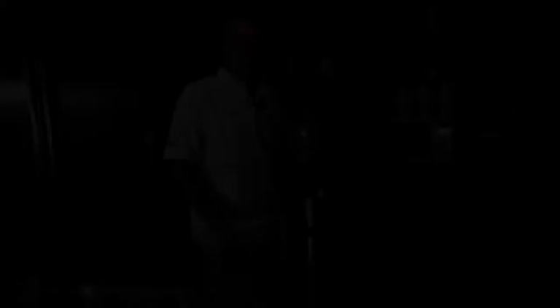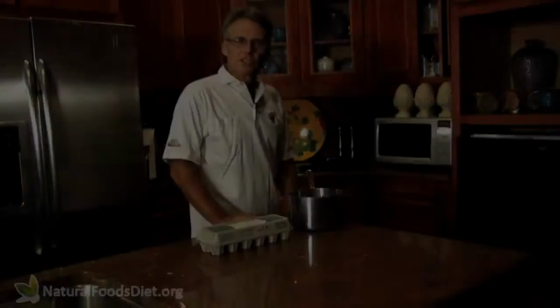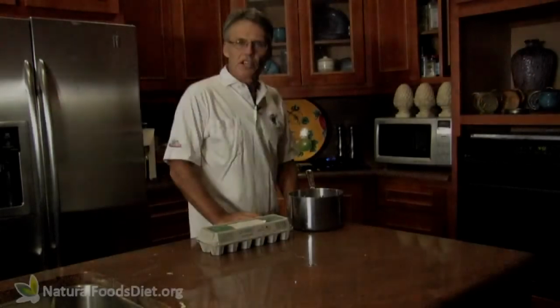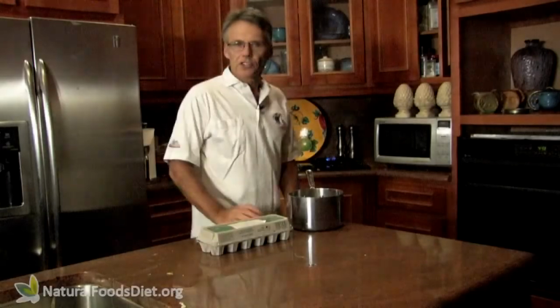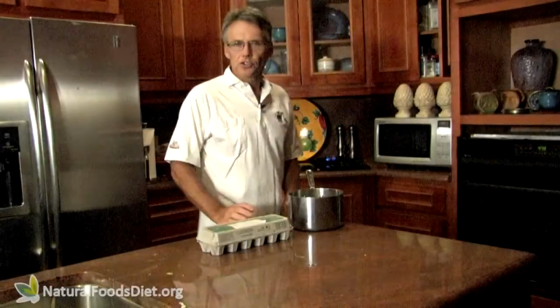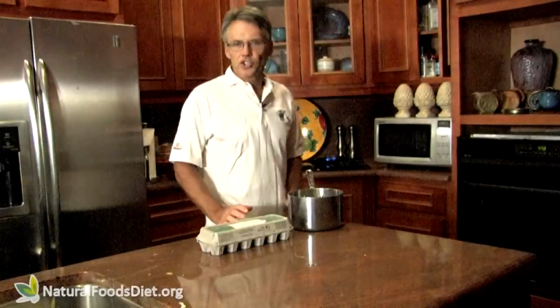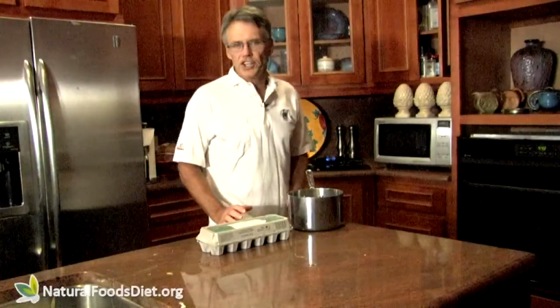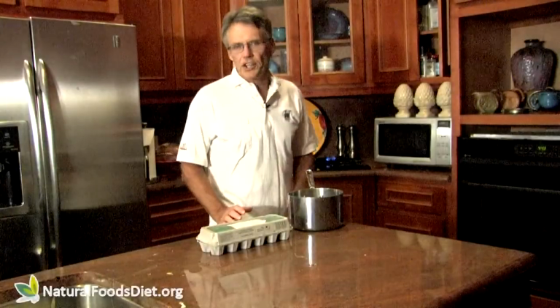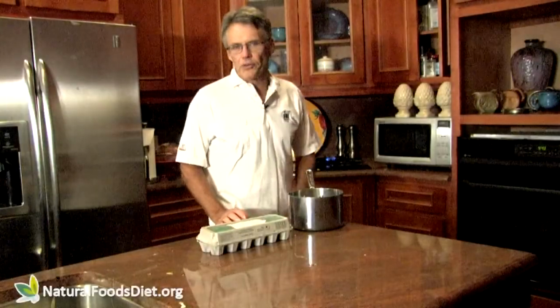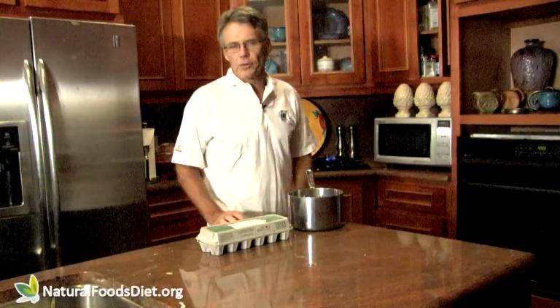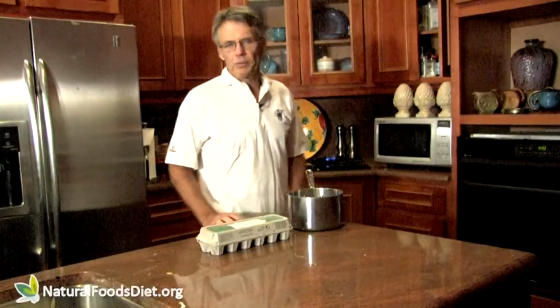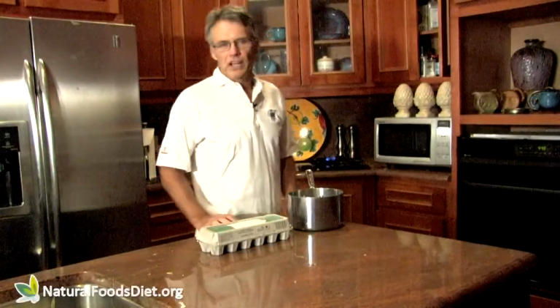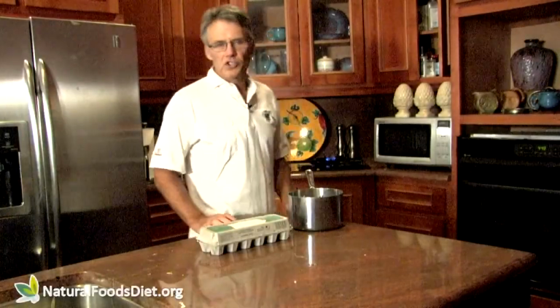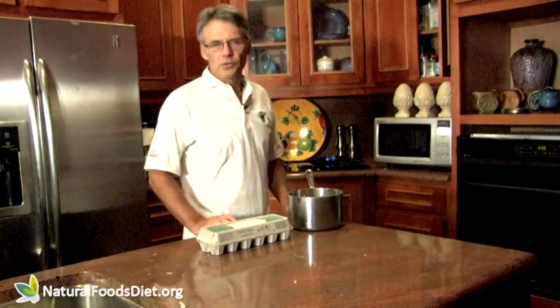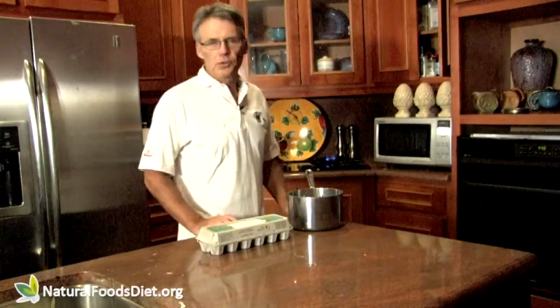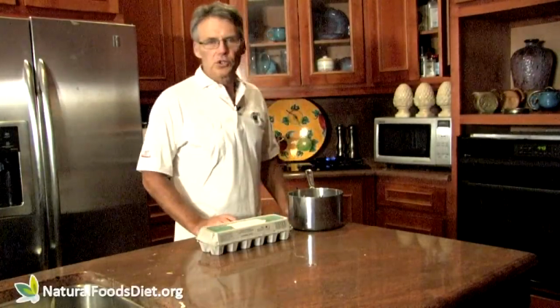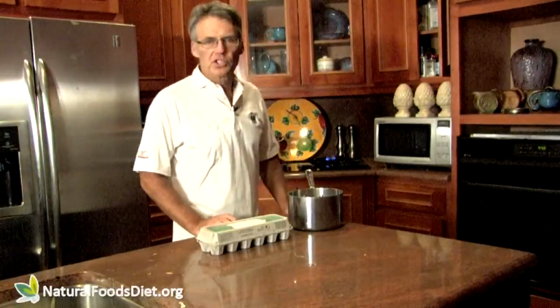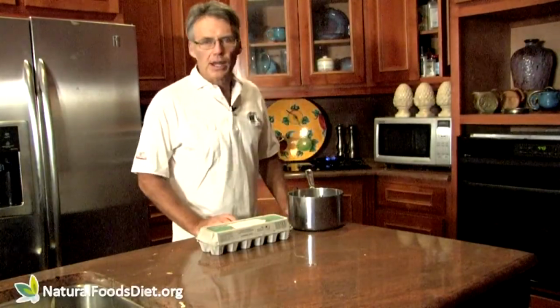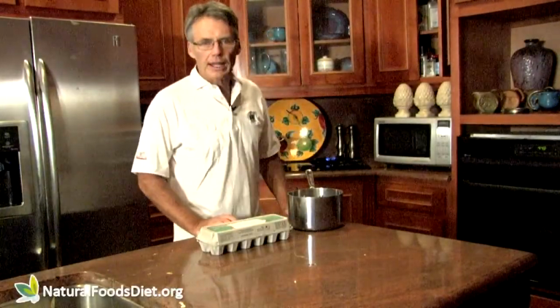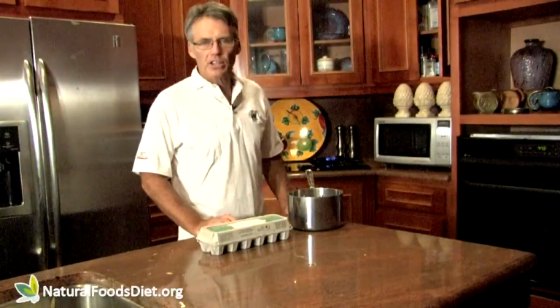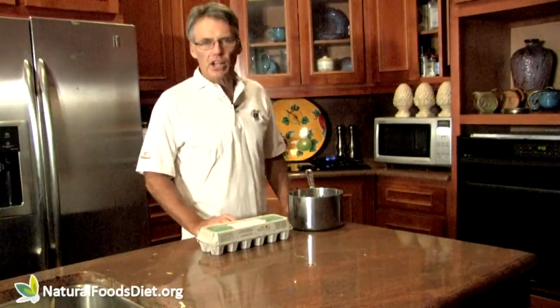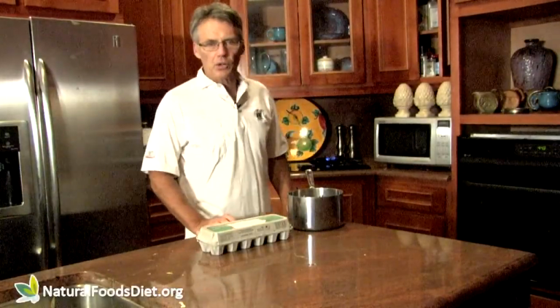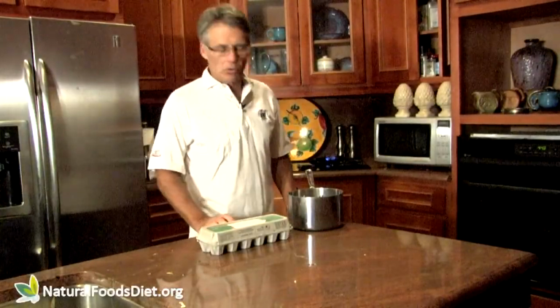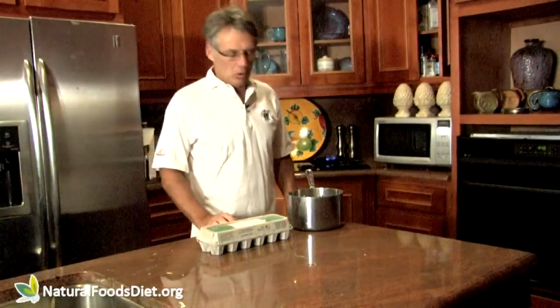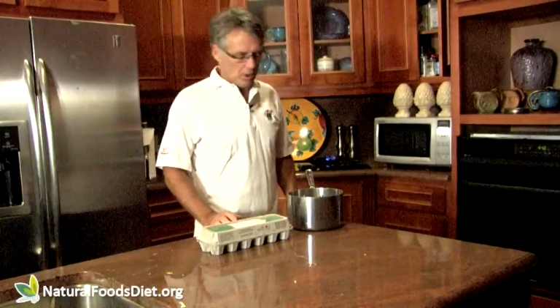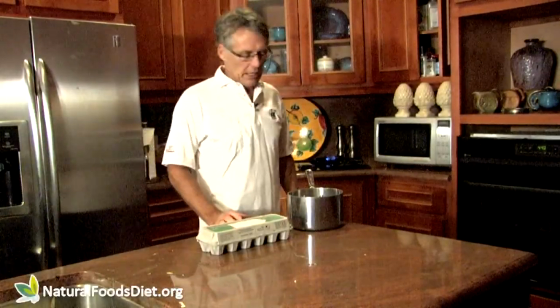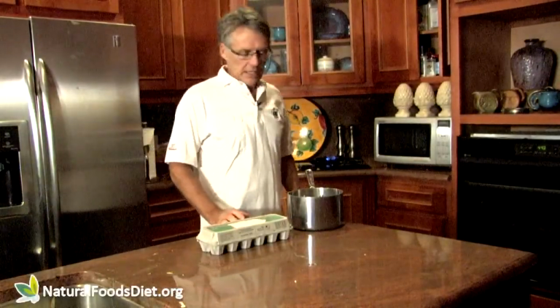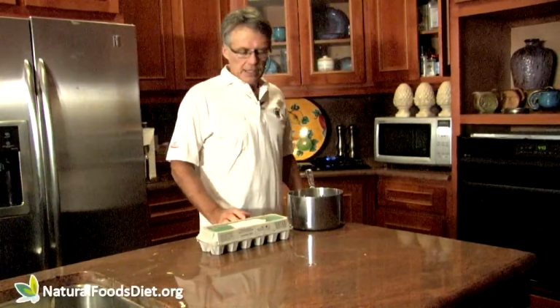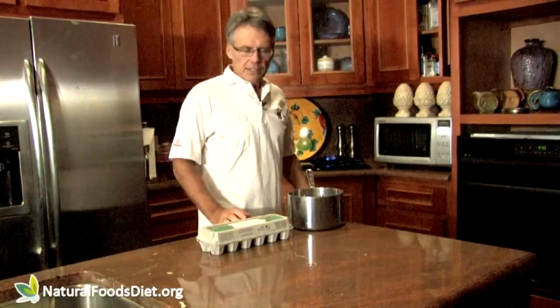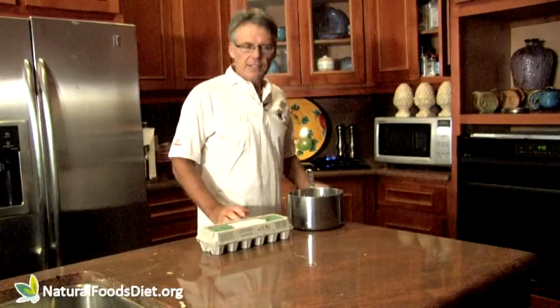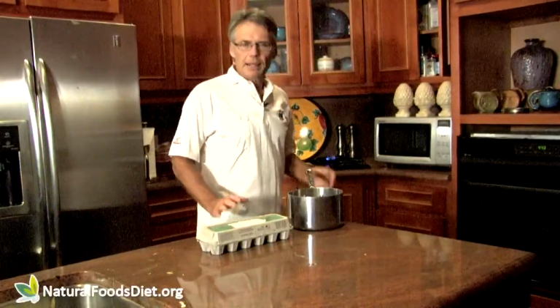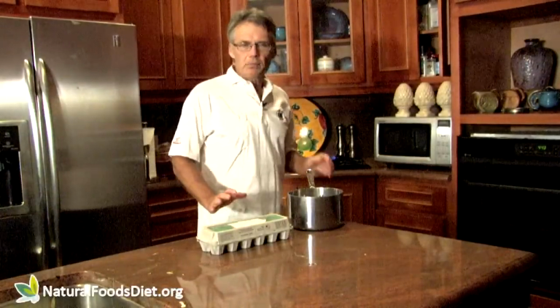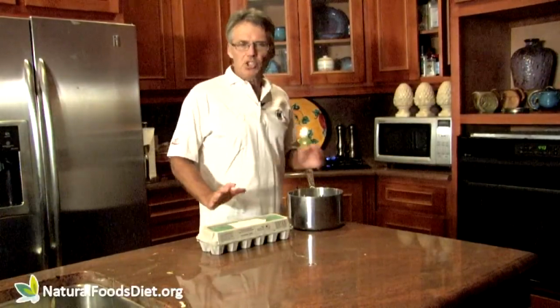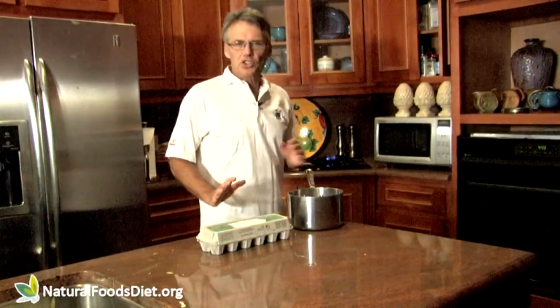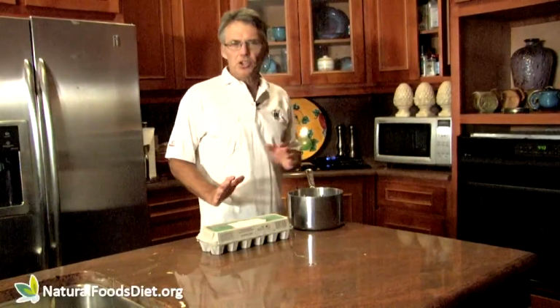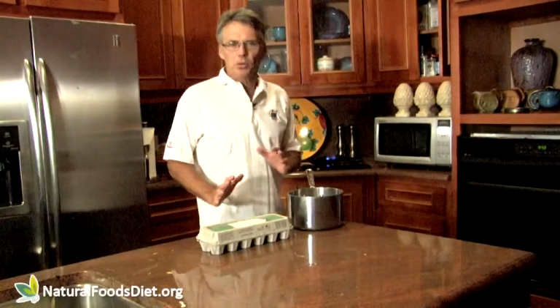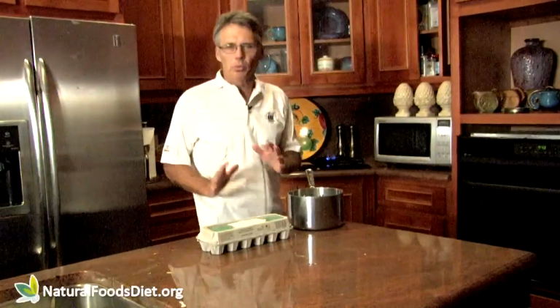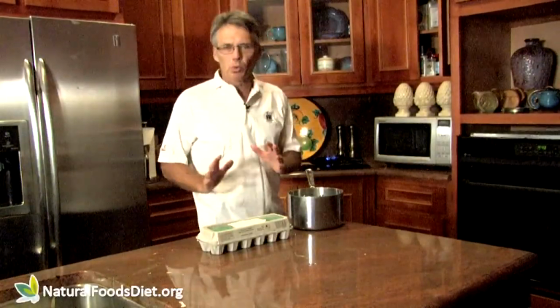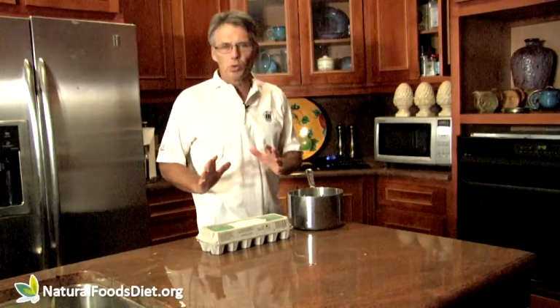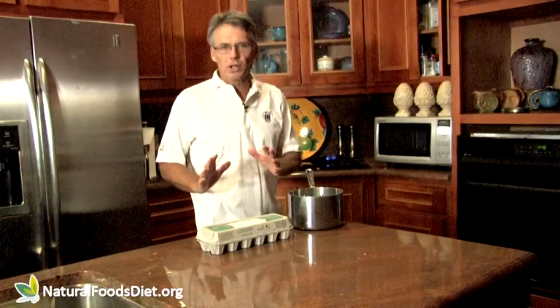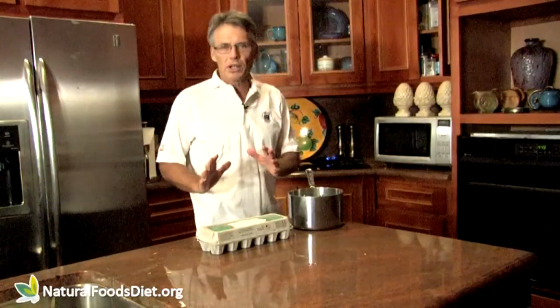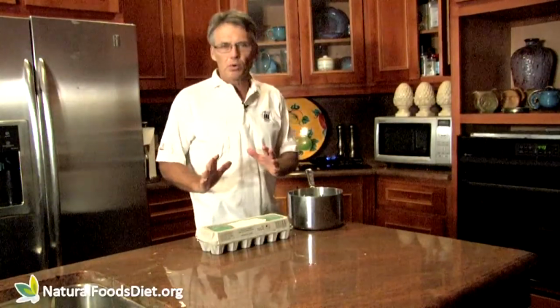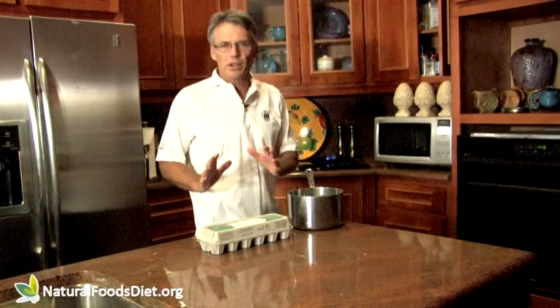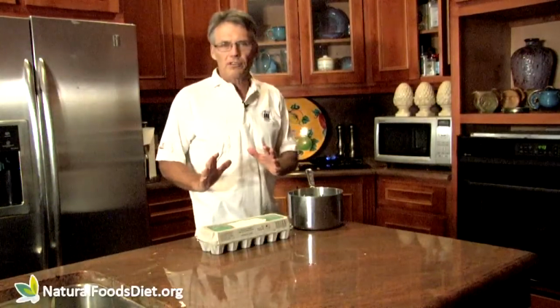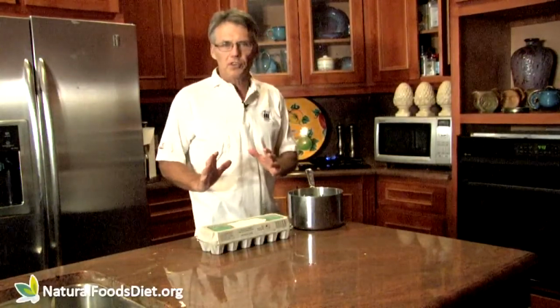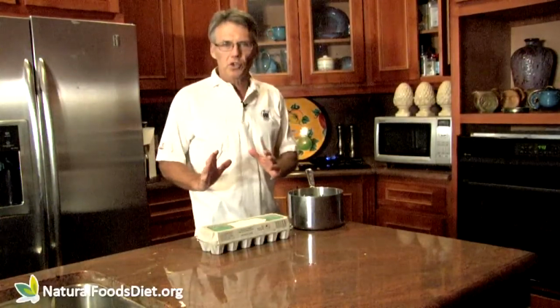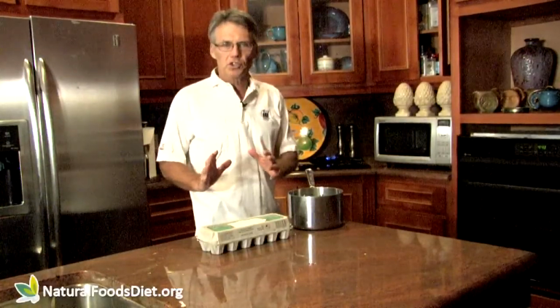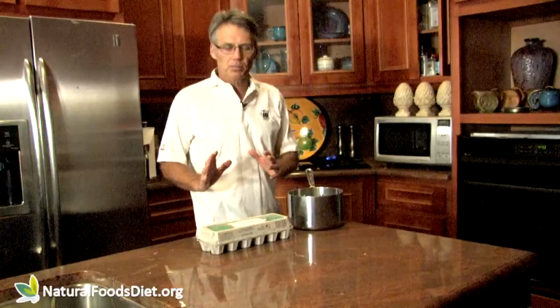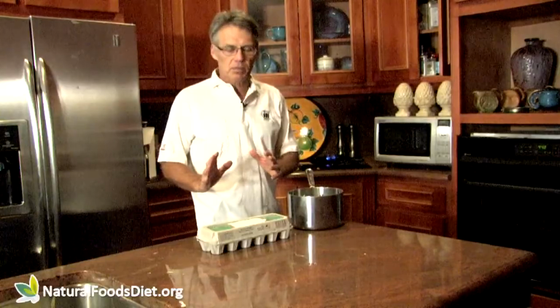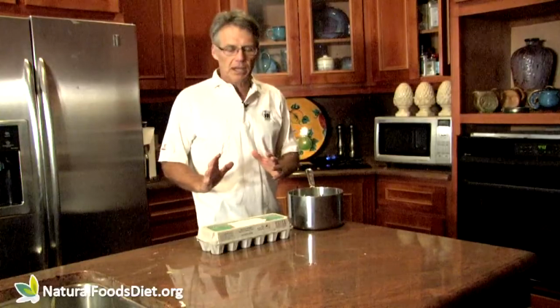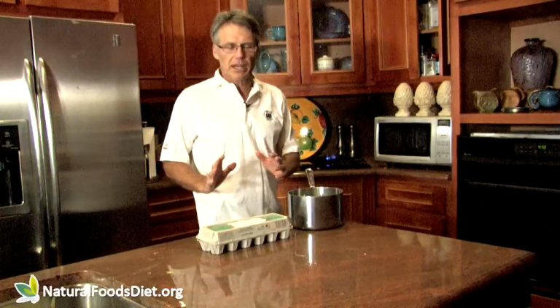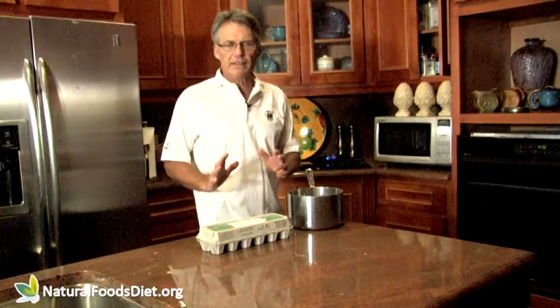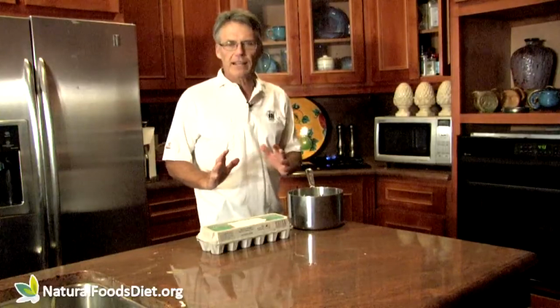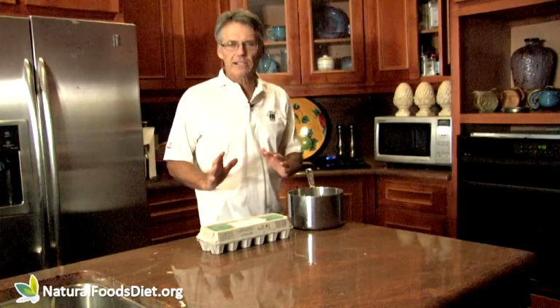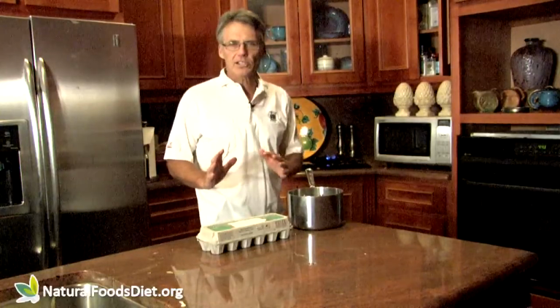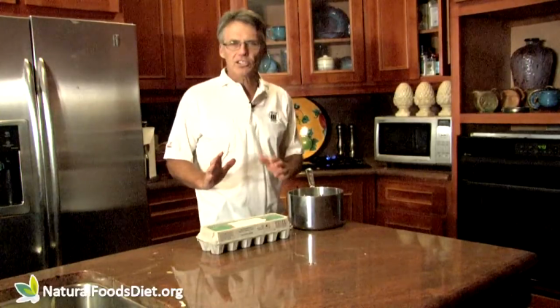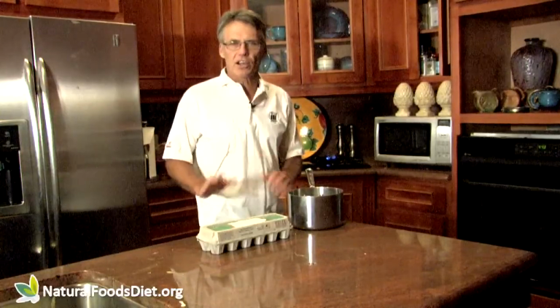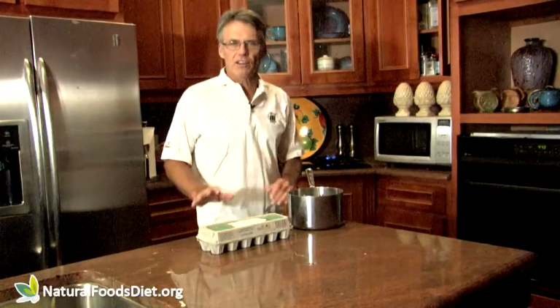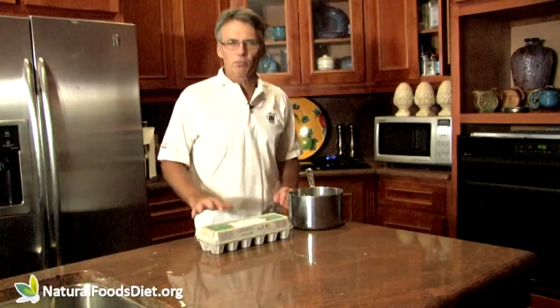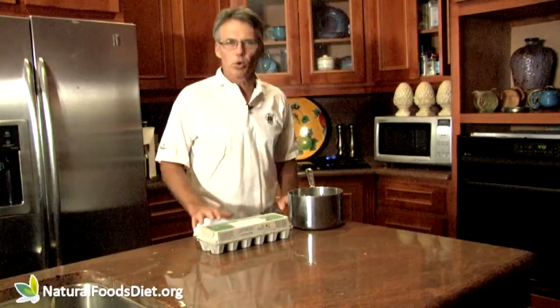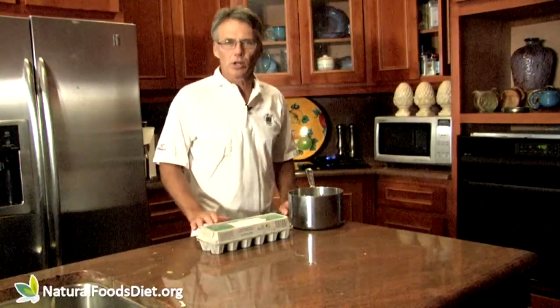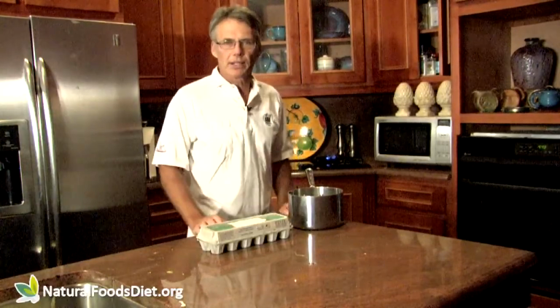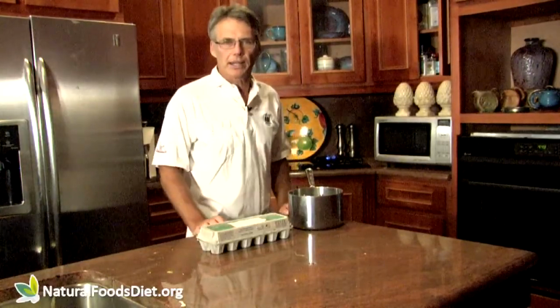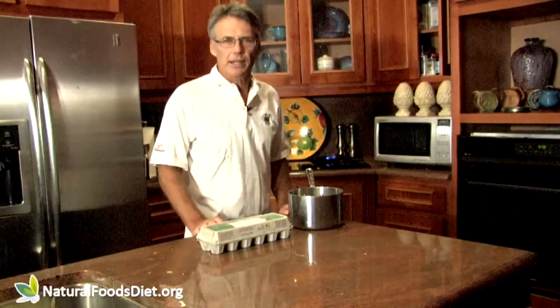Dr. G here from naturalfoodsdiet.org. Today I'm going to show you a really quick food to make, and that's a soft boiled egg.